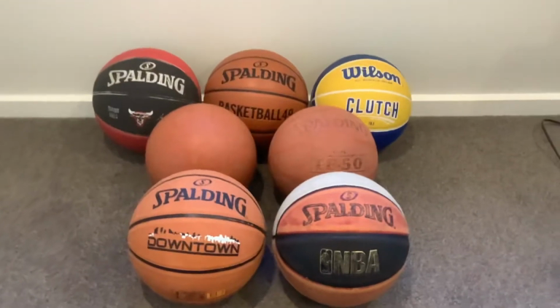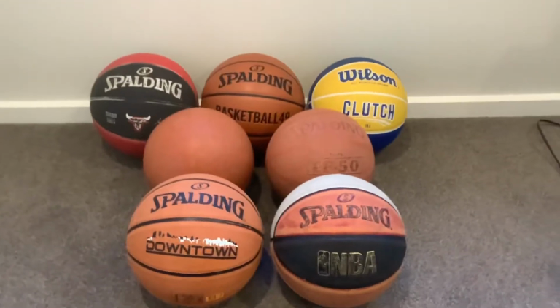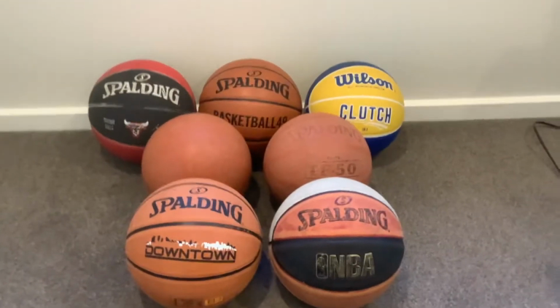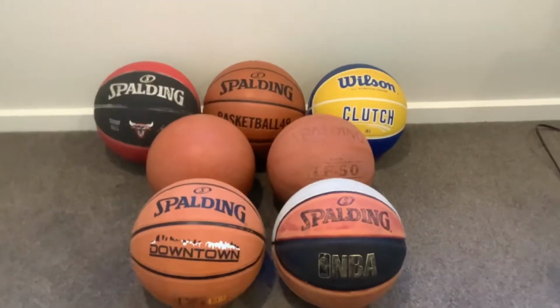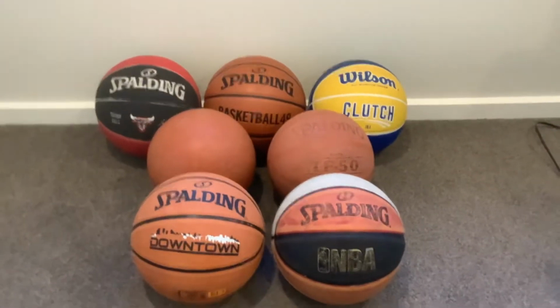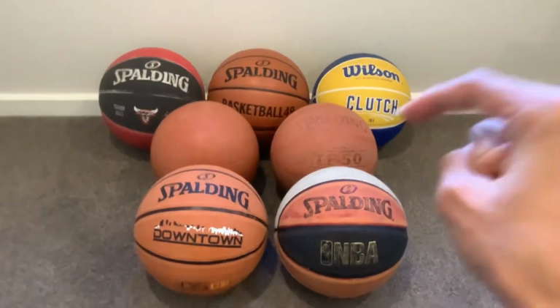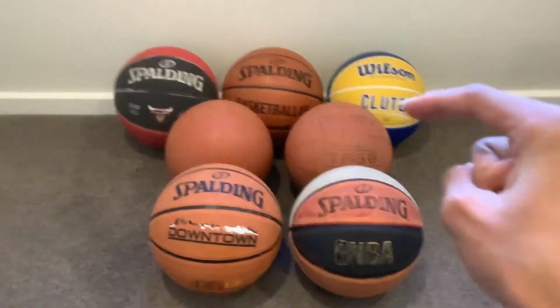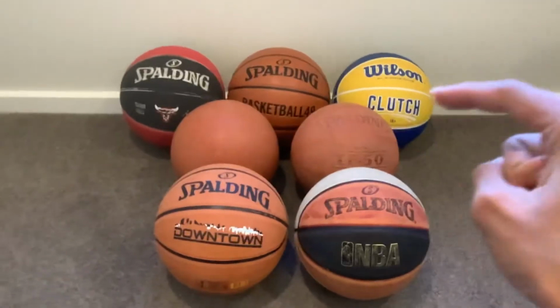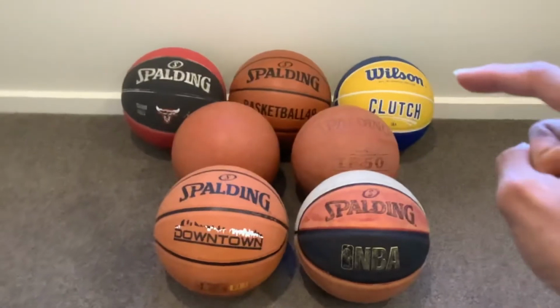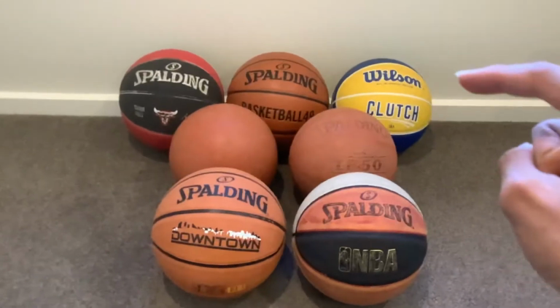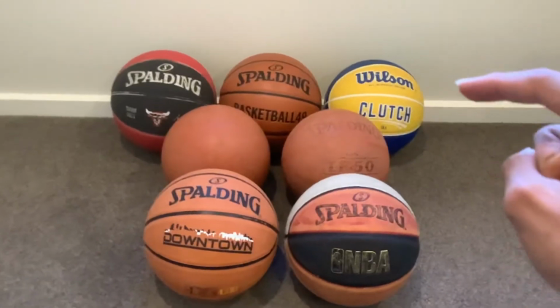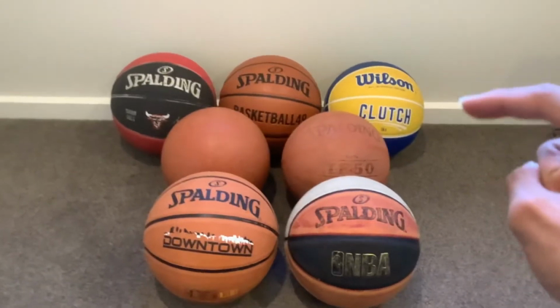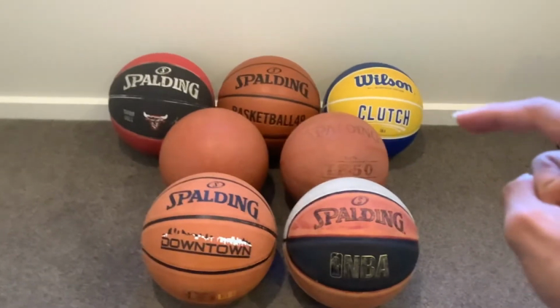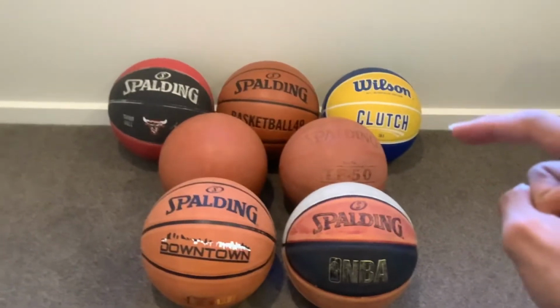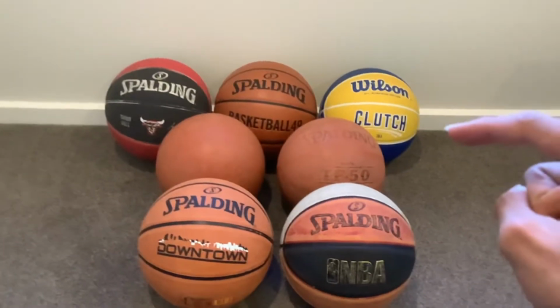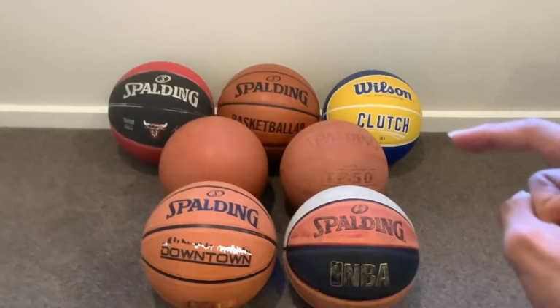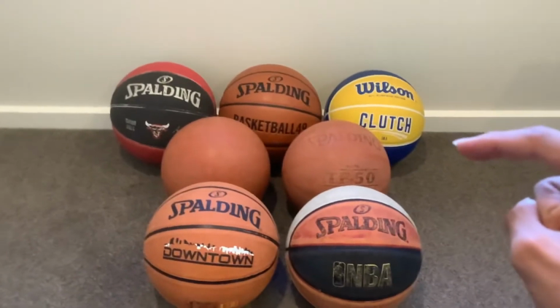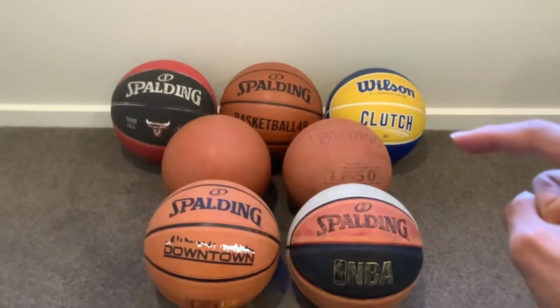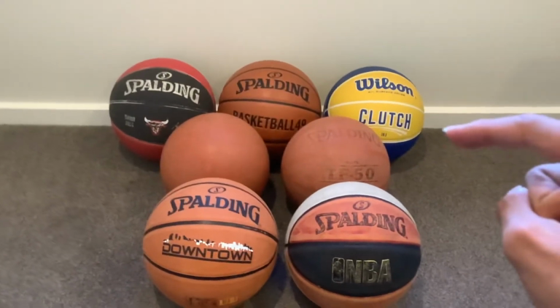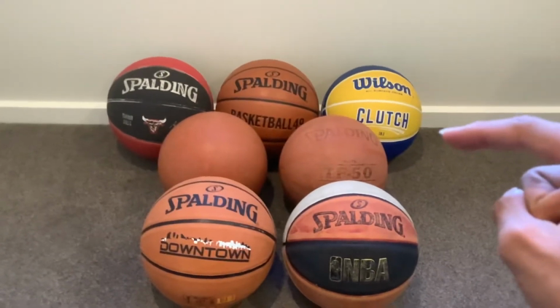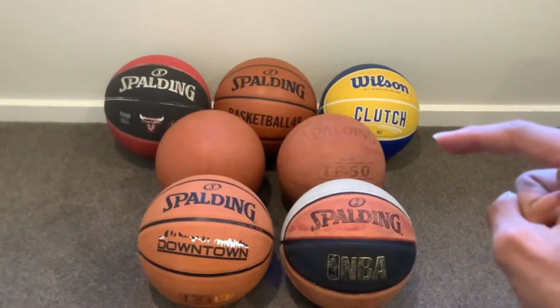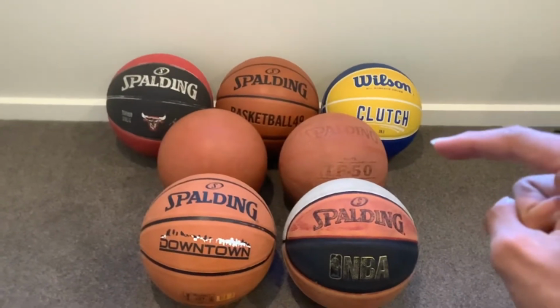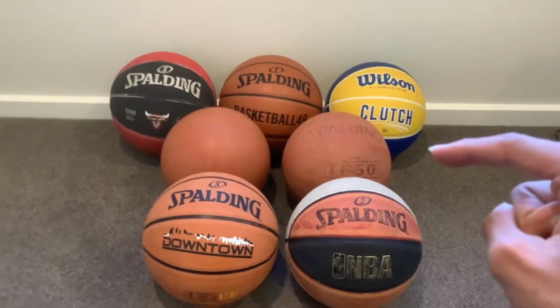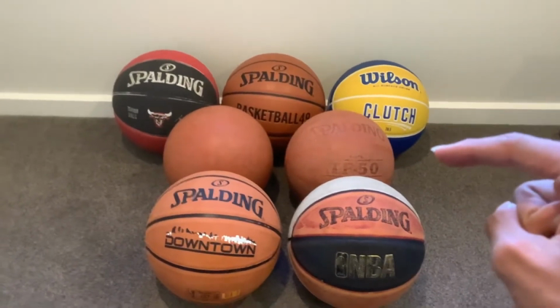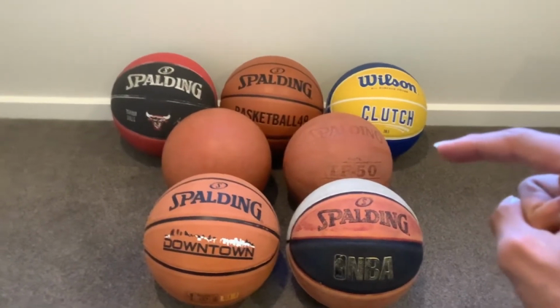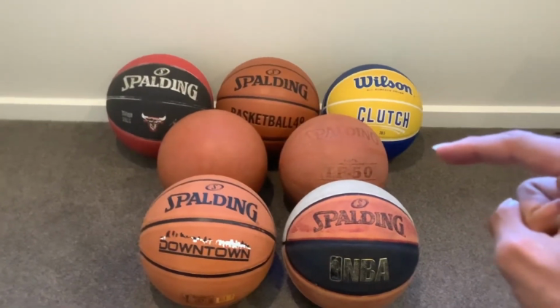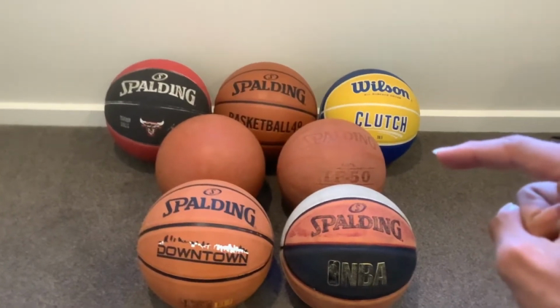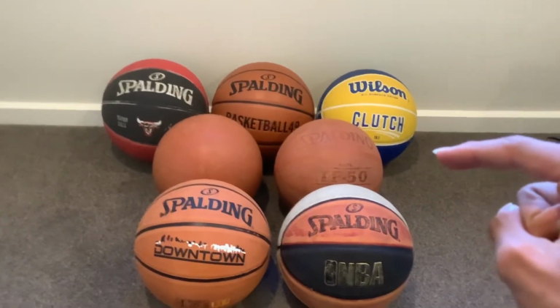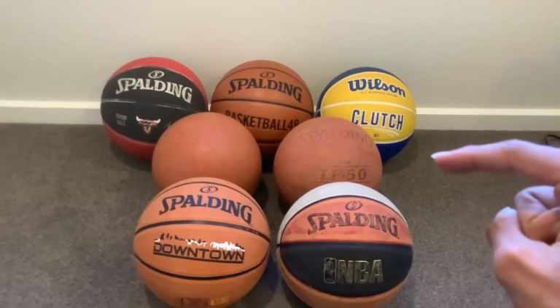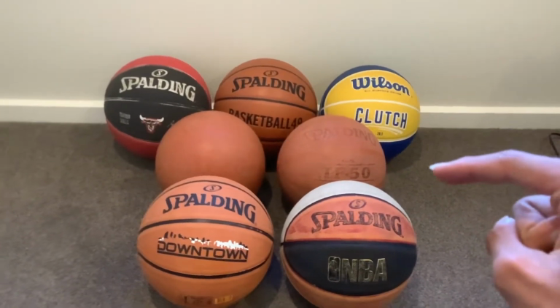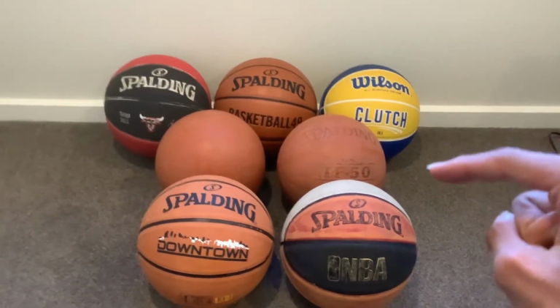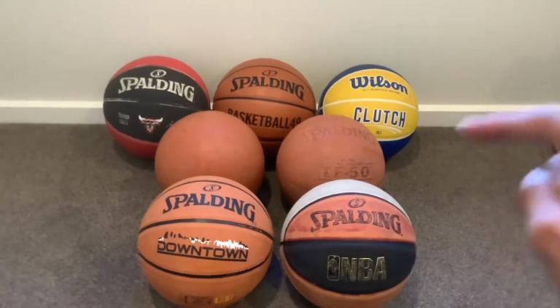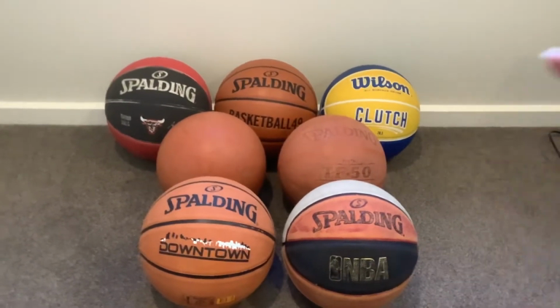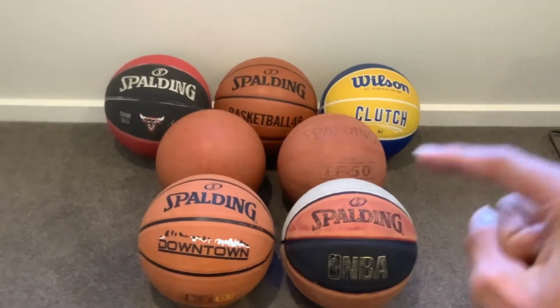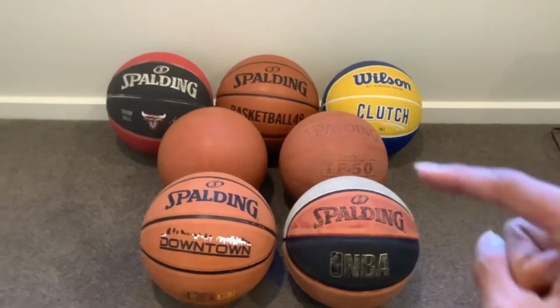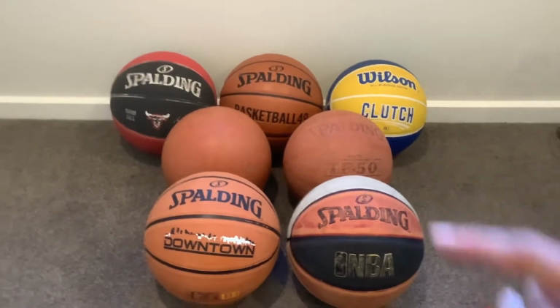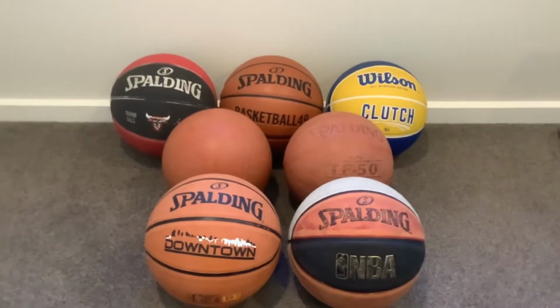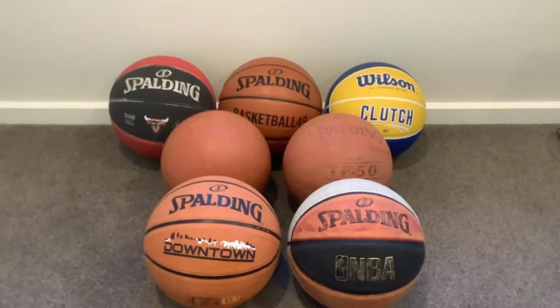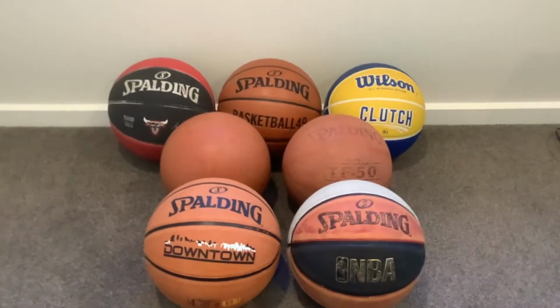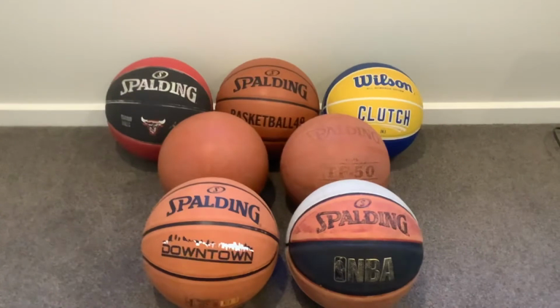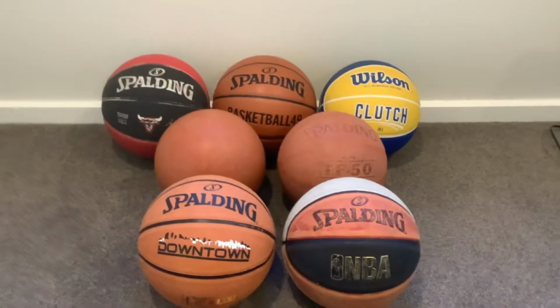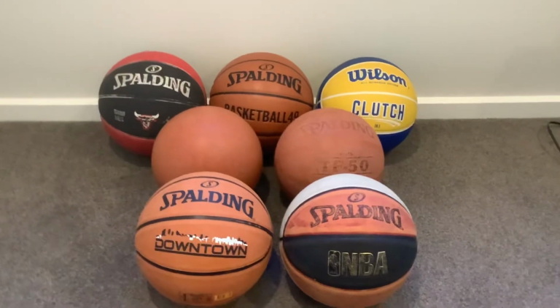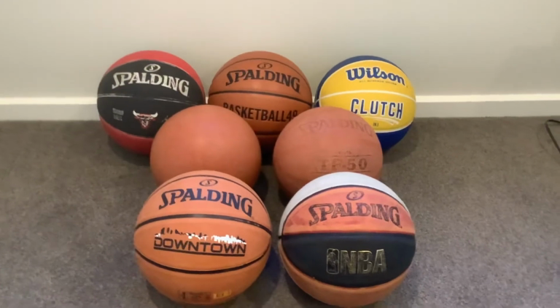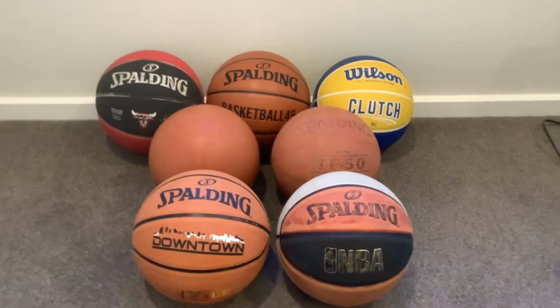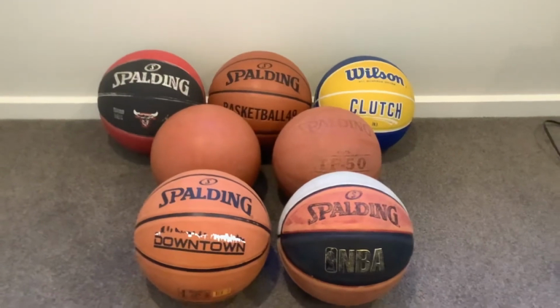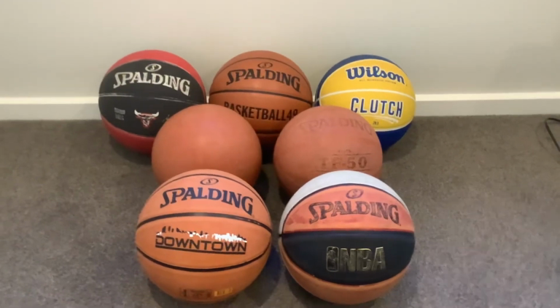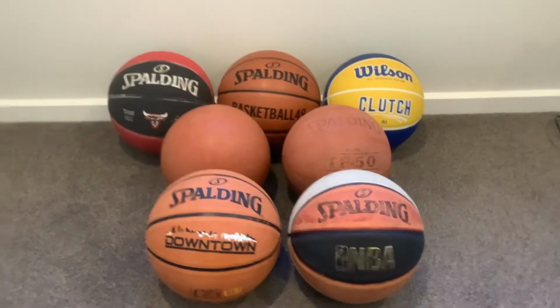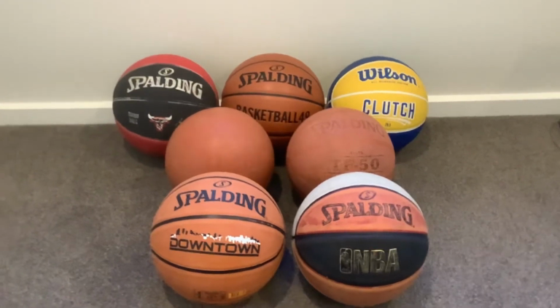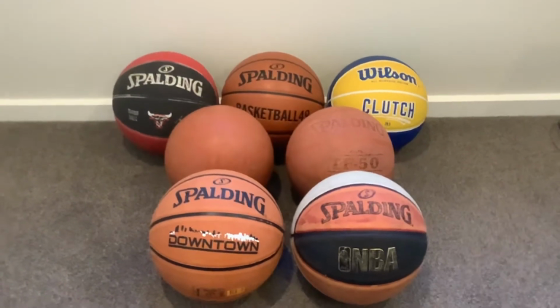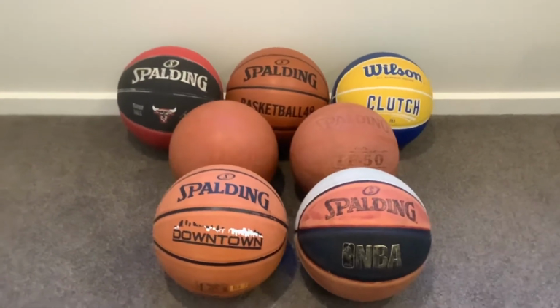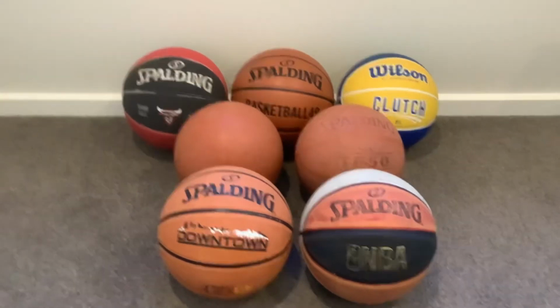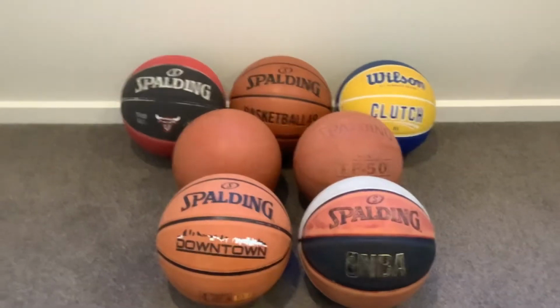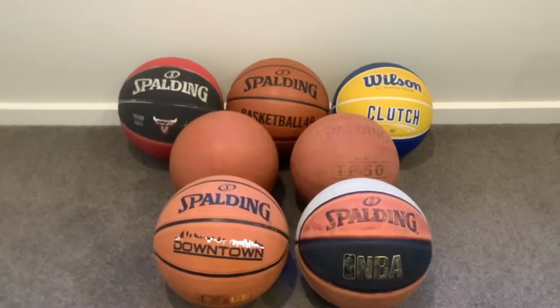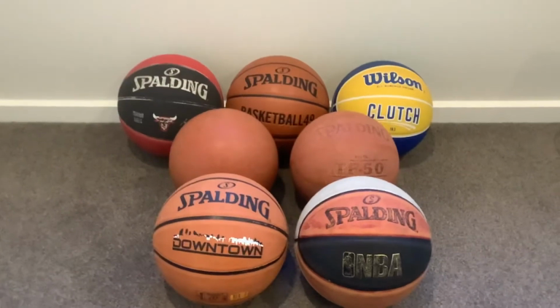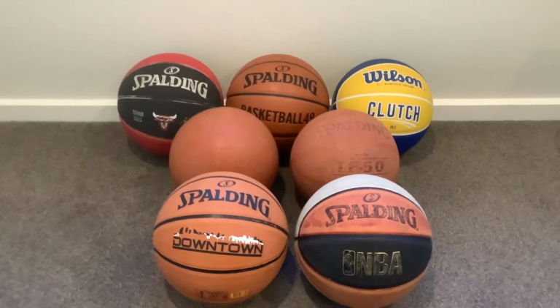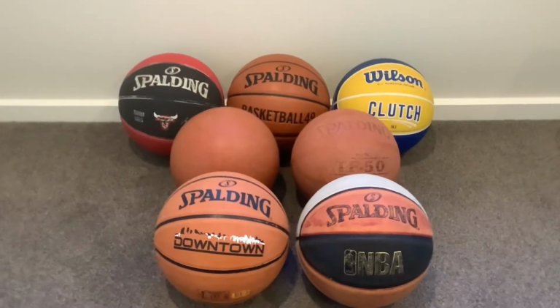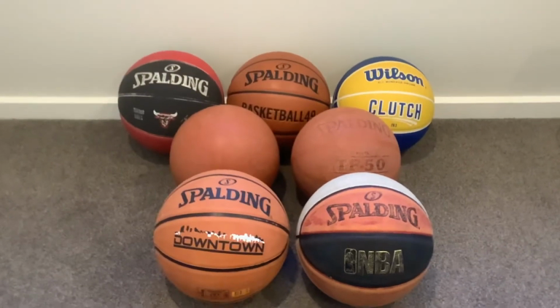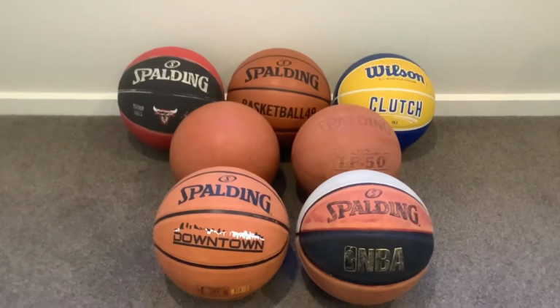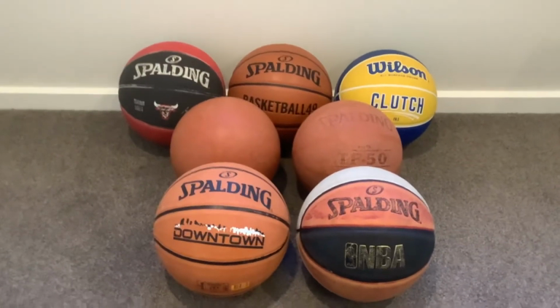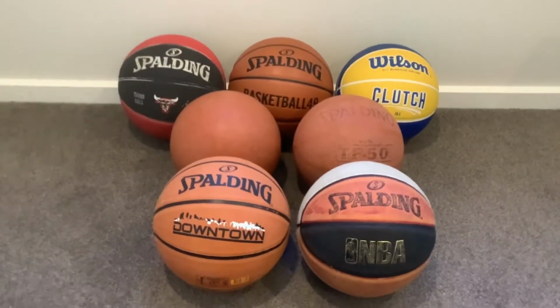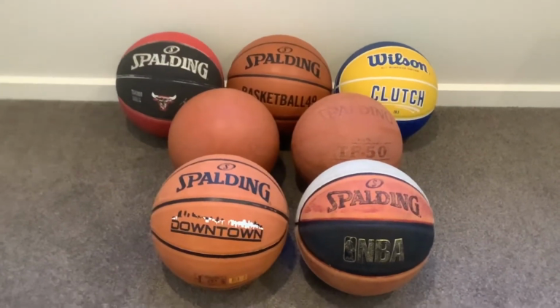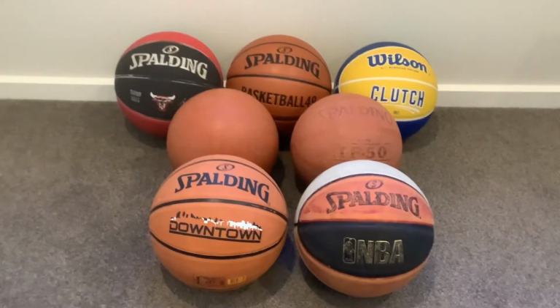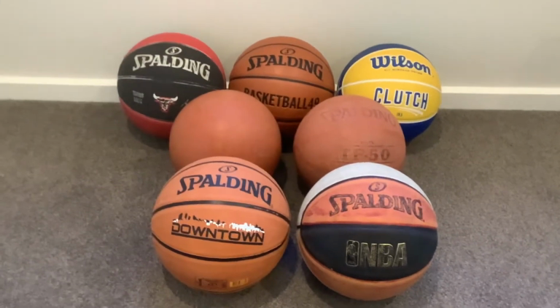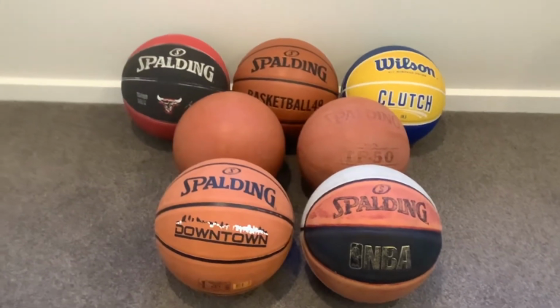Yo, what is up guys, it's your boy Oliver here, aka Basketball49, and this is my full basketball collection.